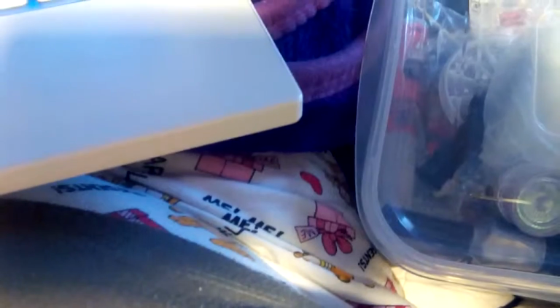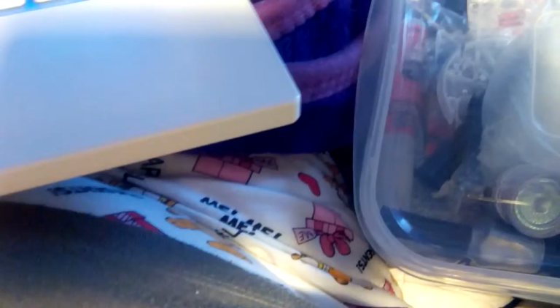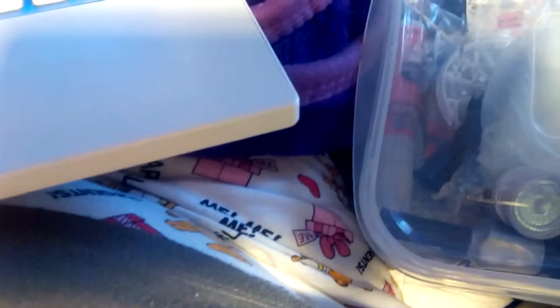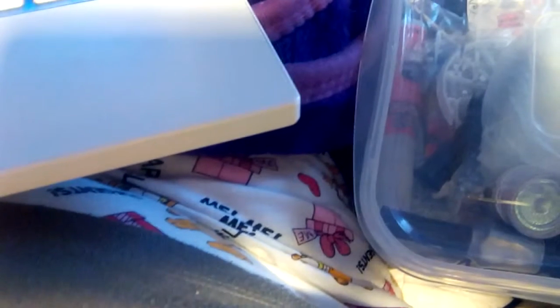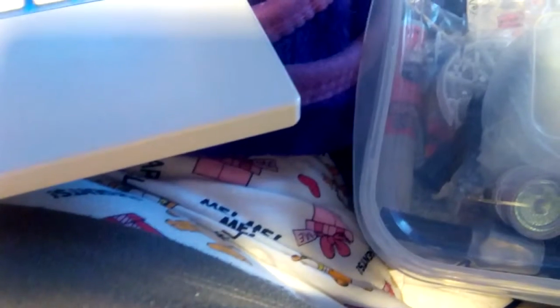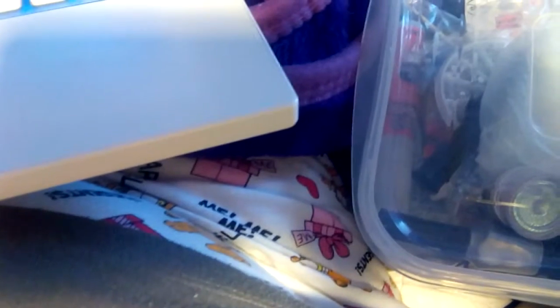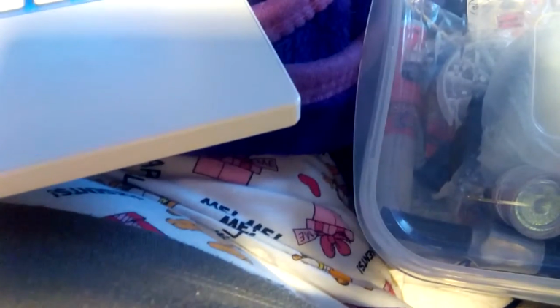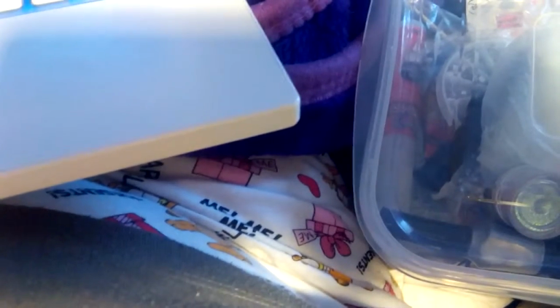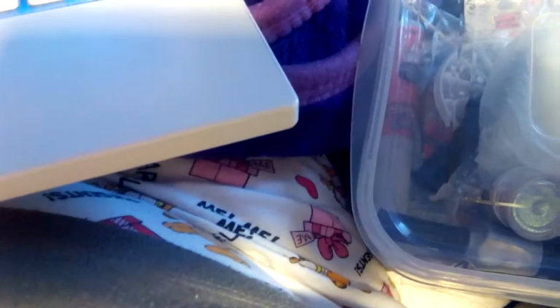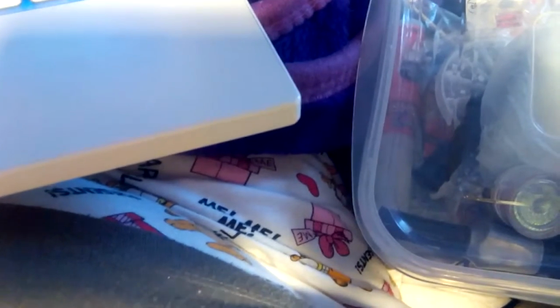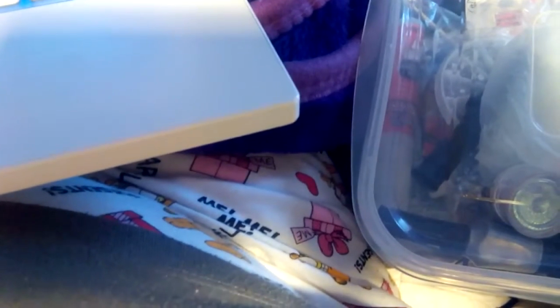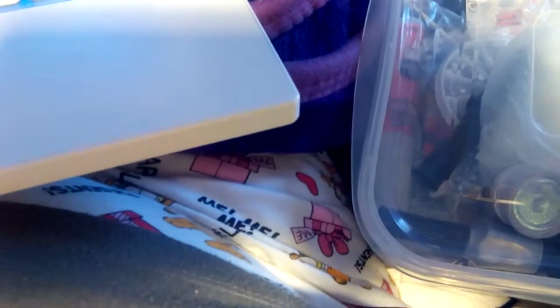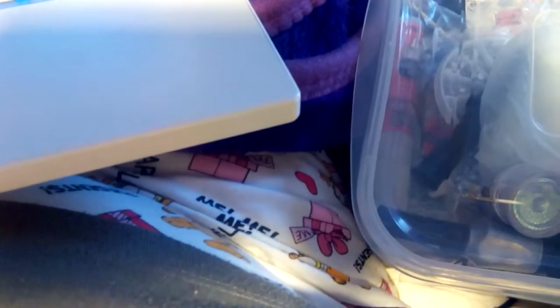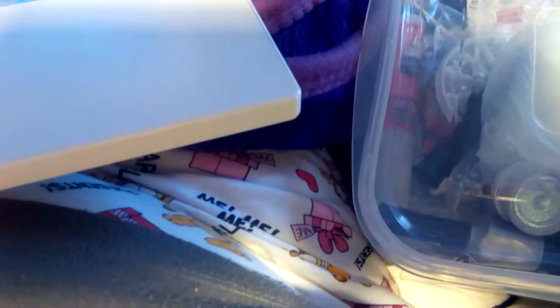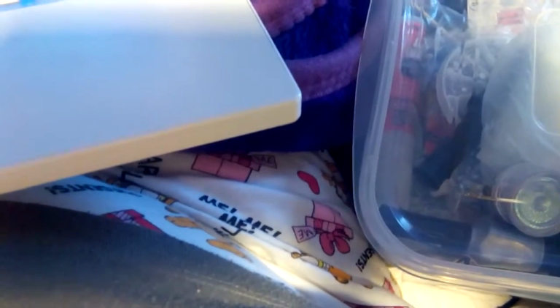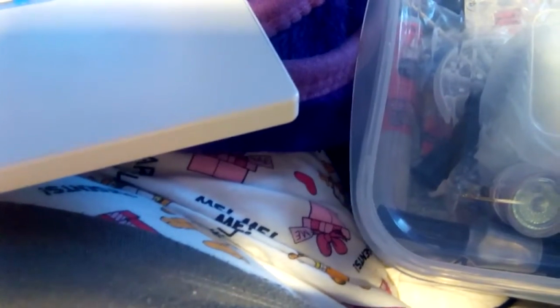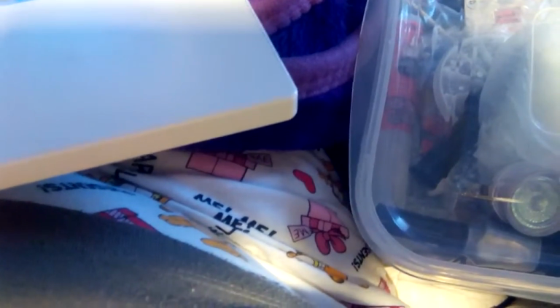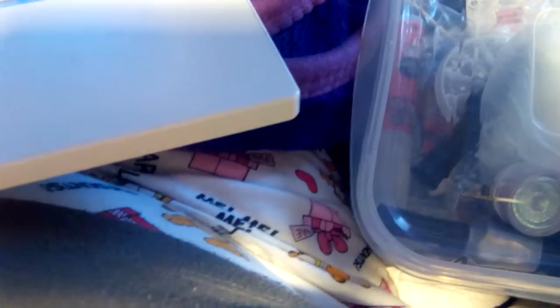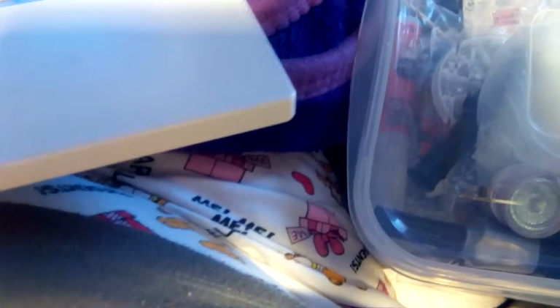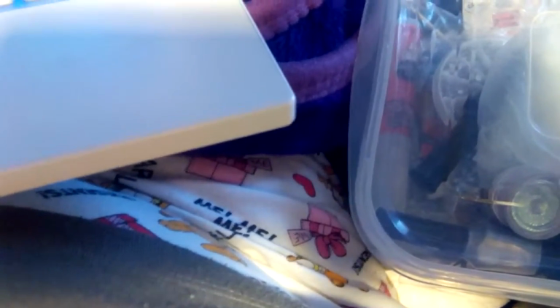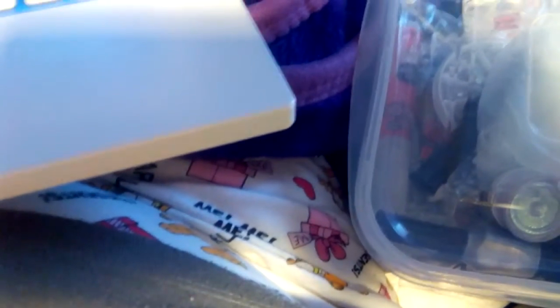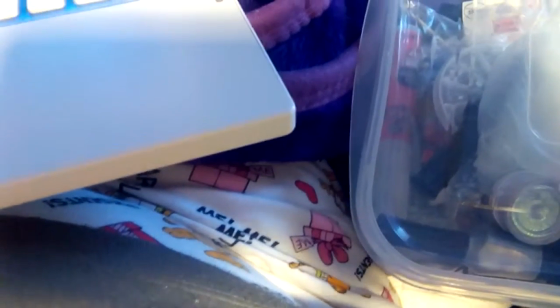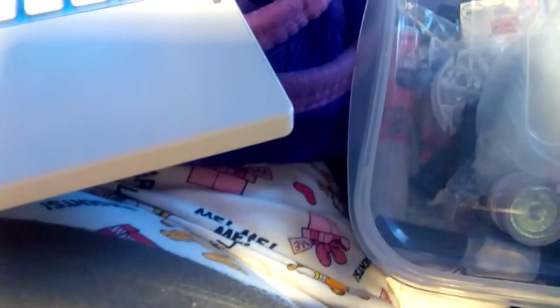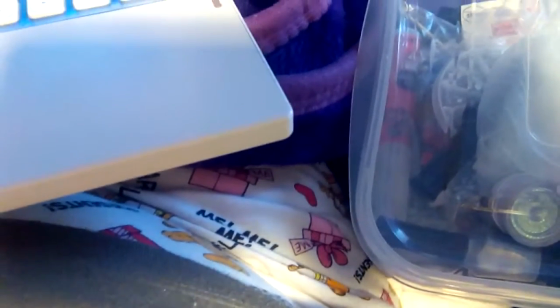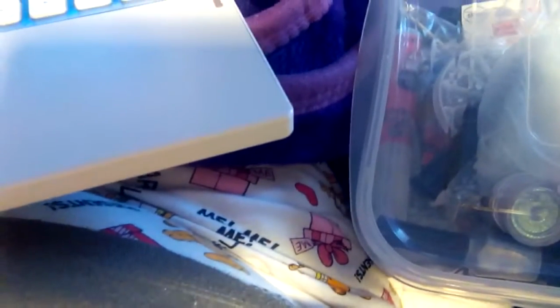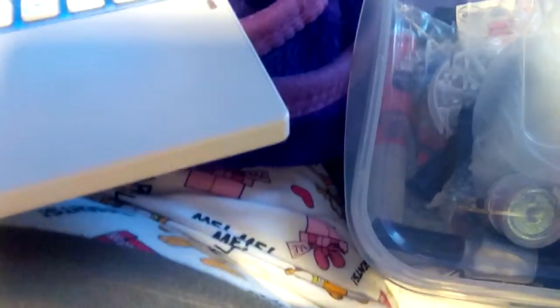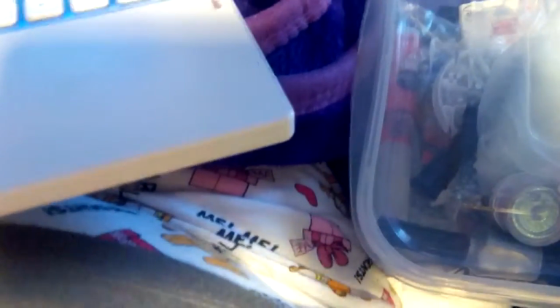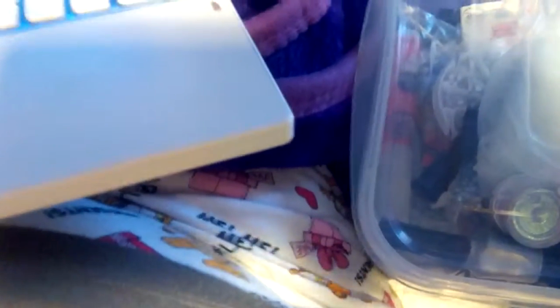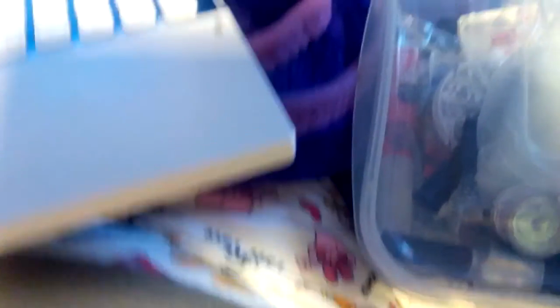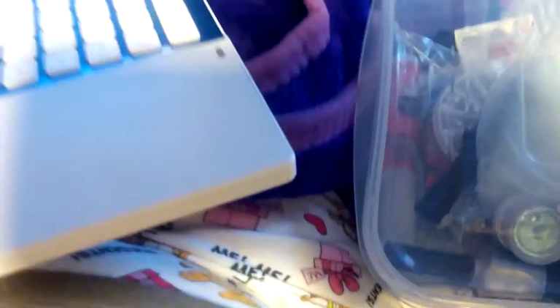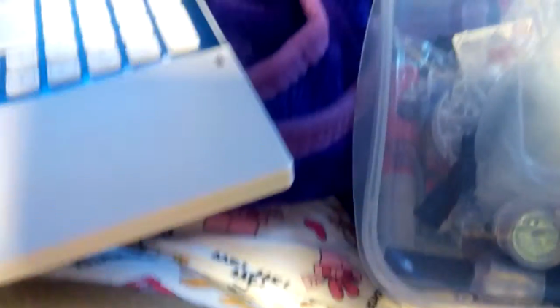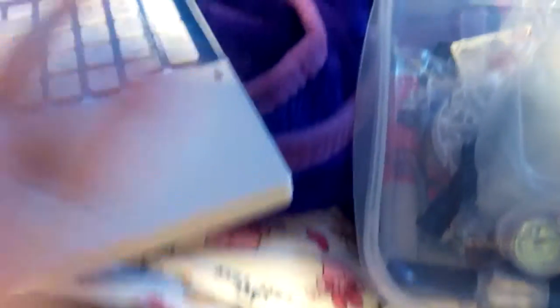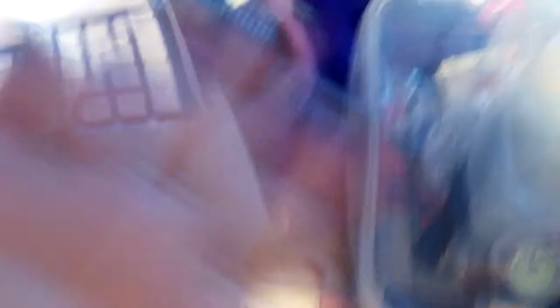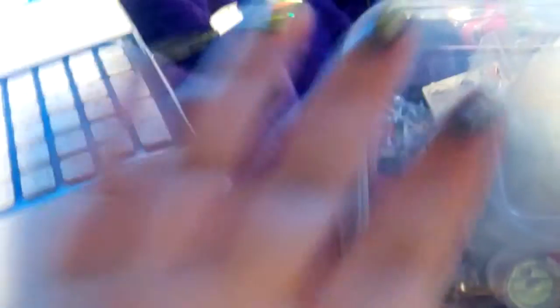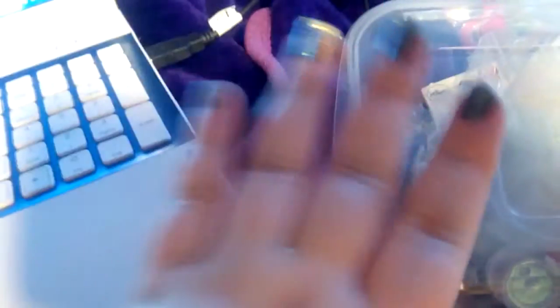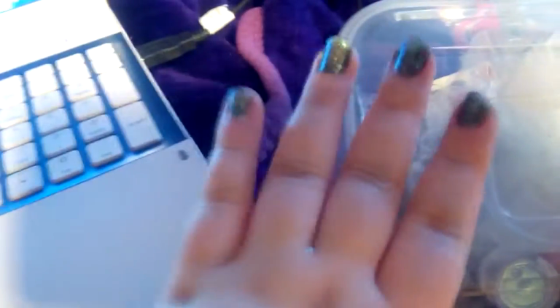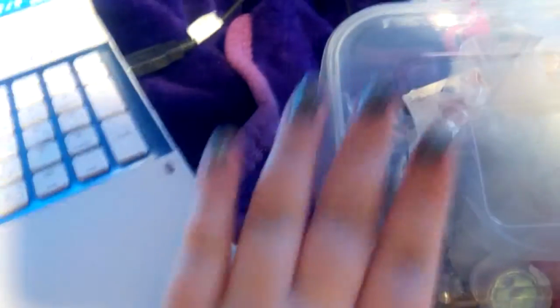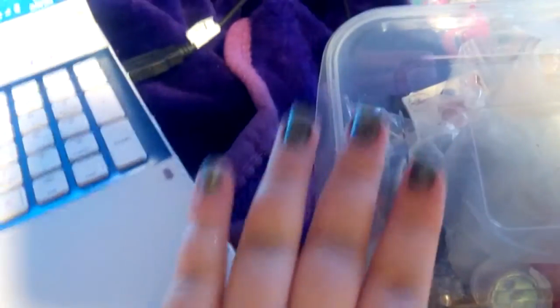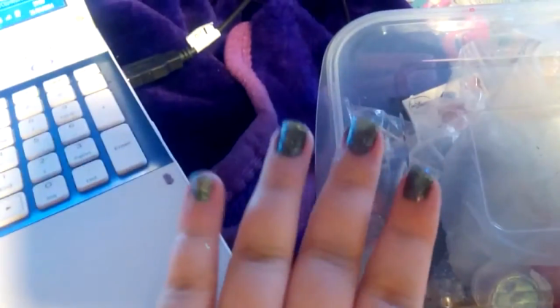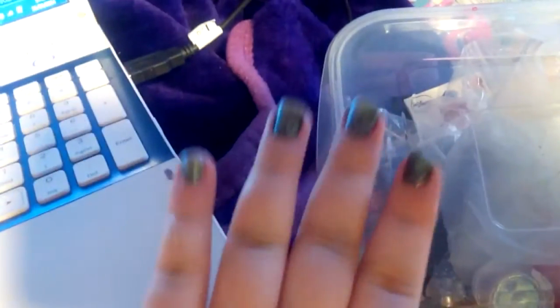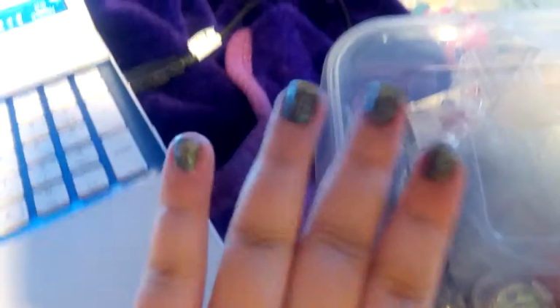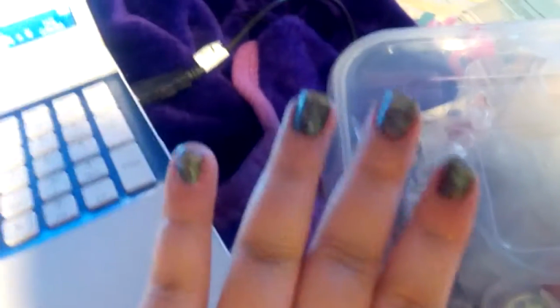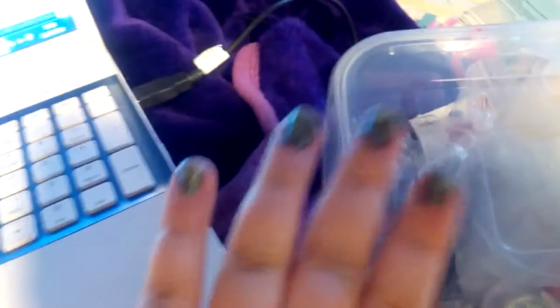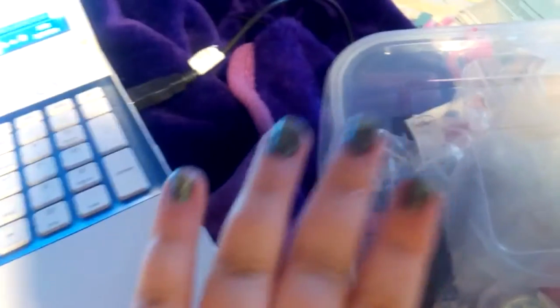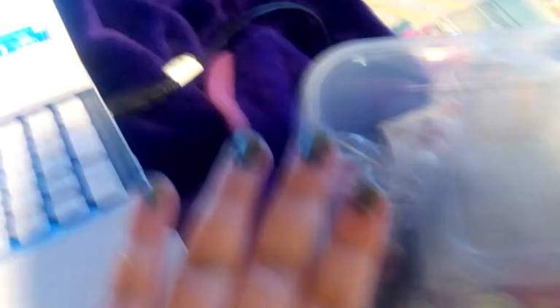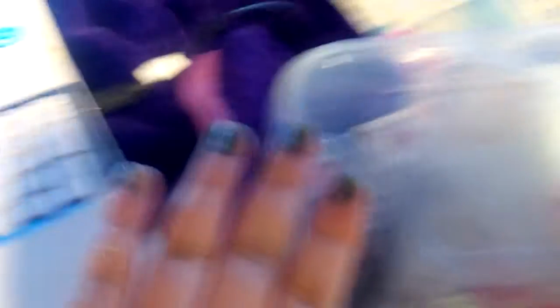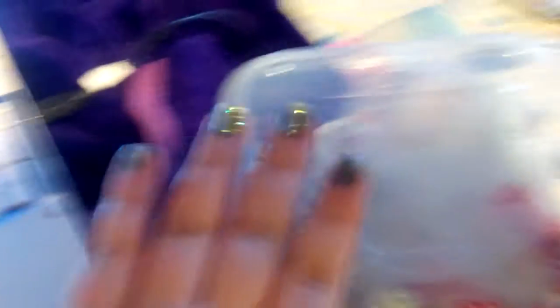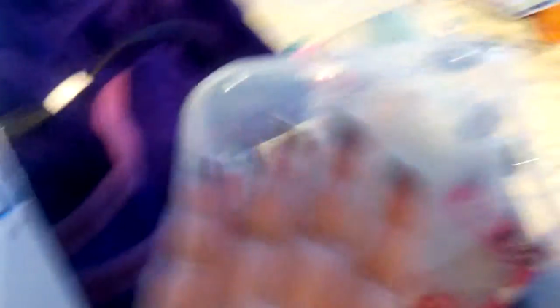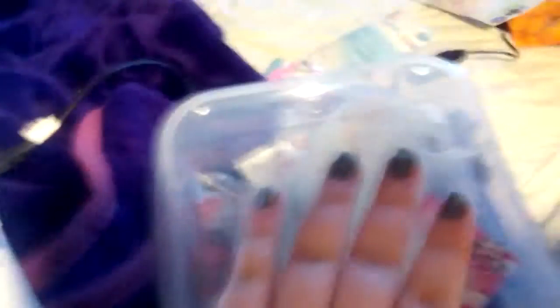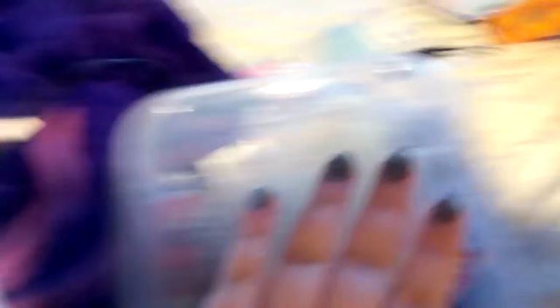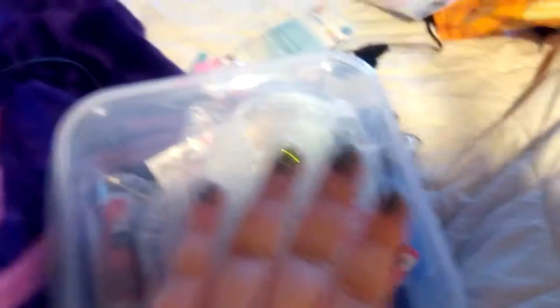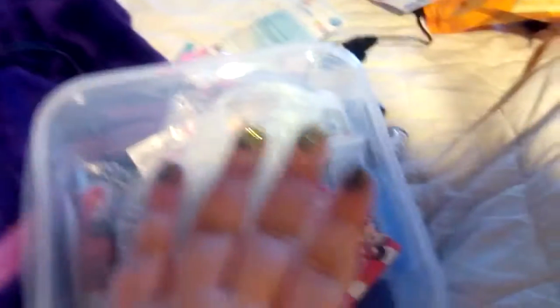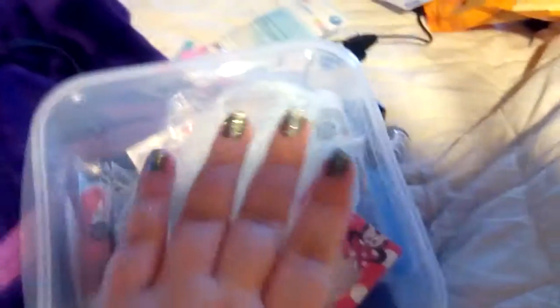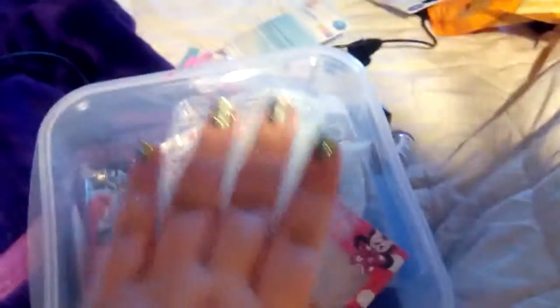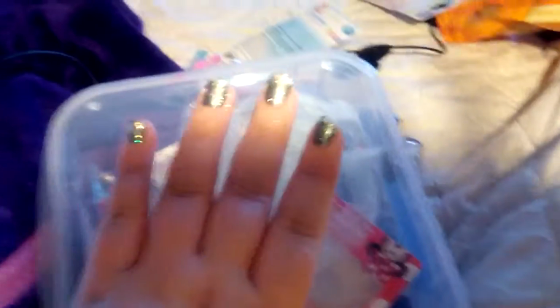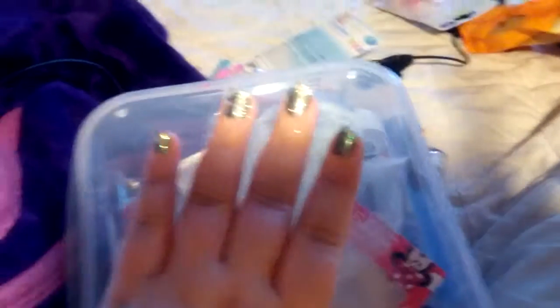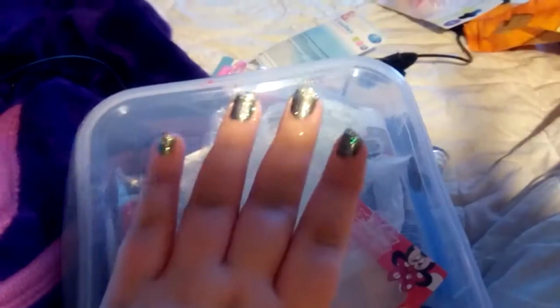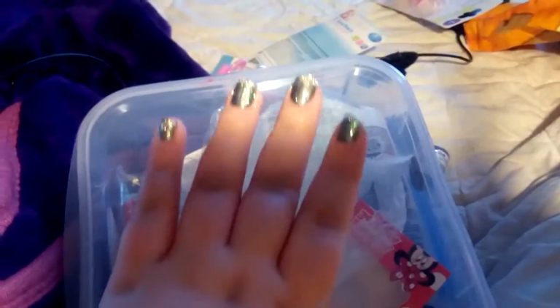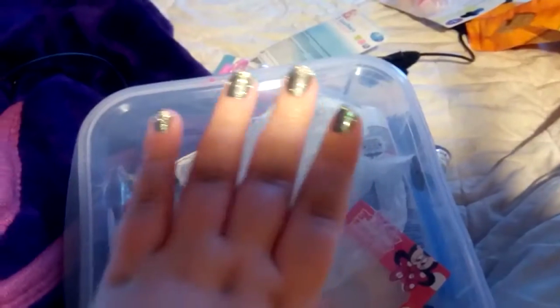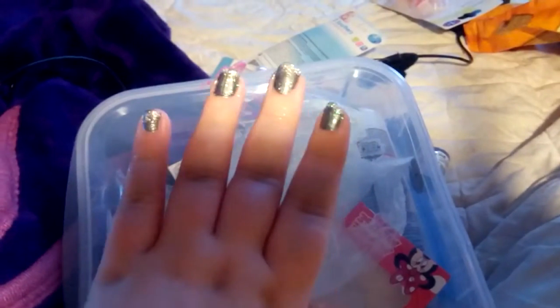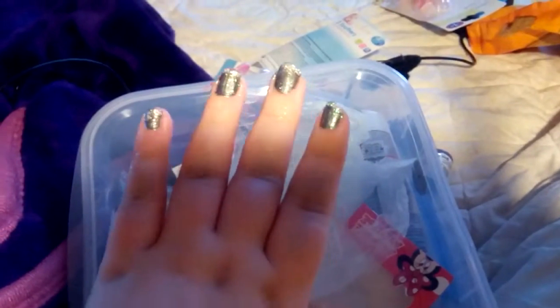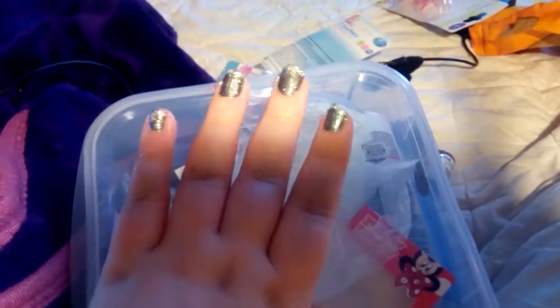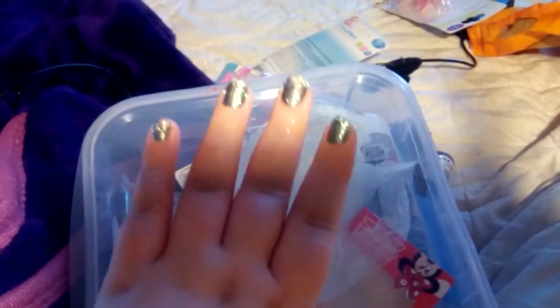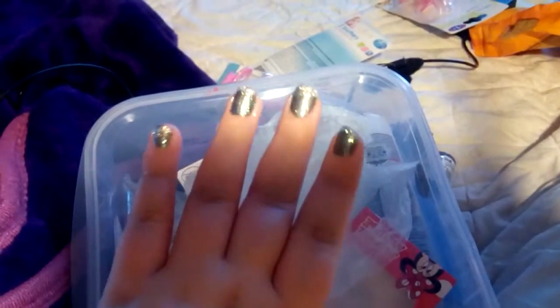Hi everyone, just wanted to show you a quick video of my nails I've just been experimenting with. I'm just trying to get the right light right here.